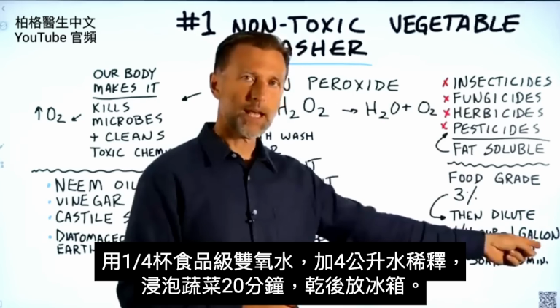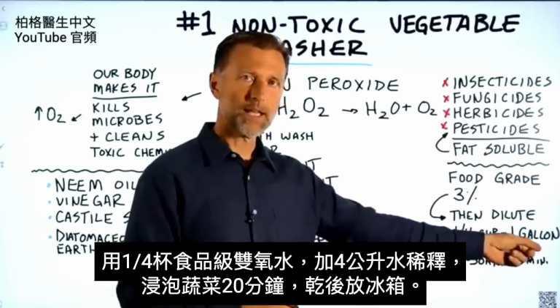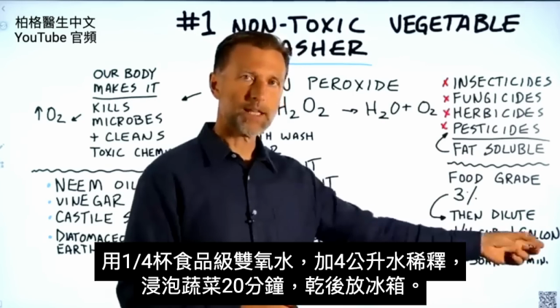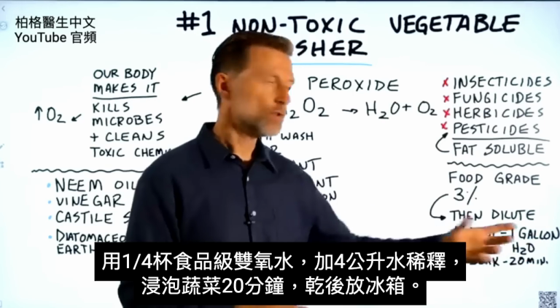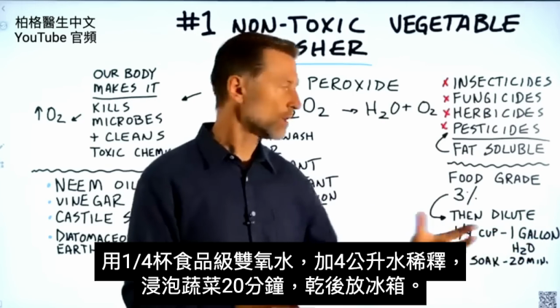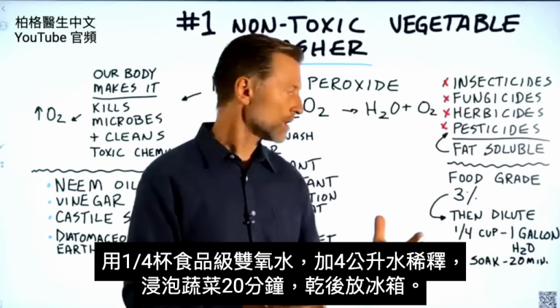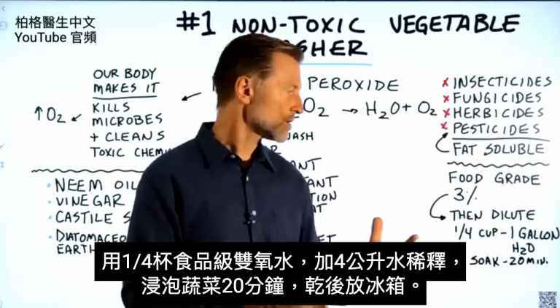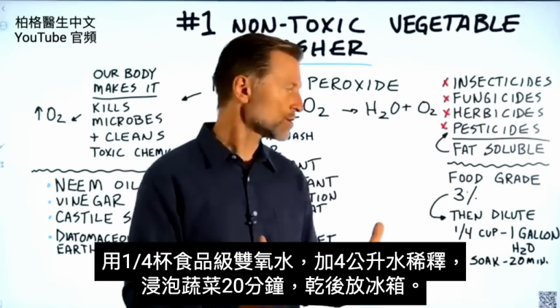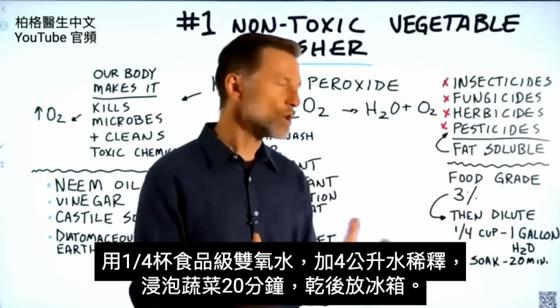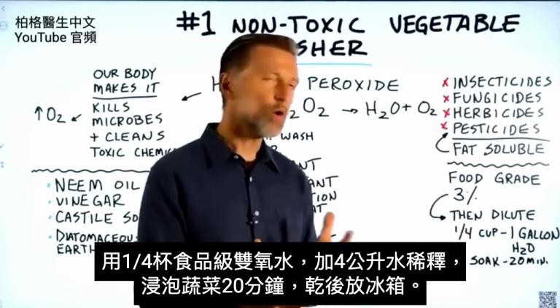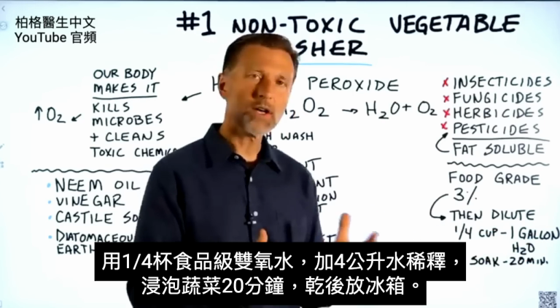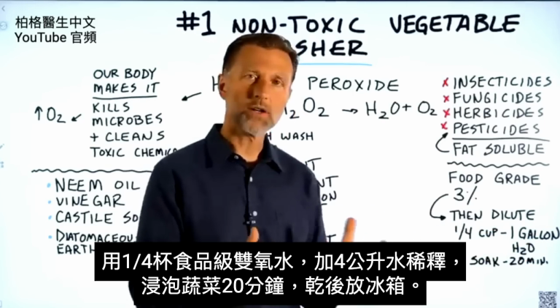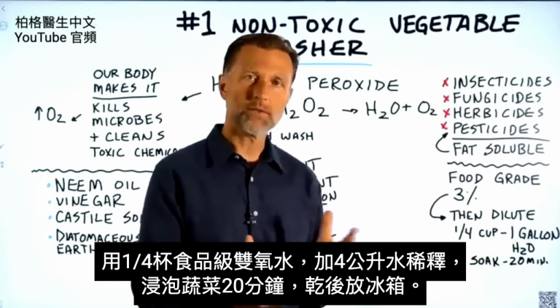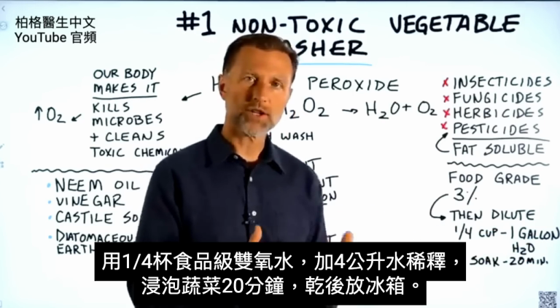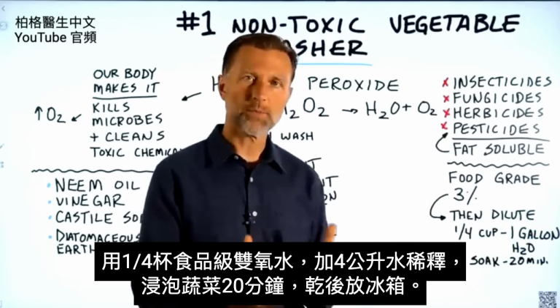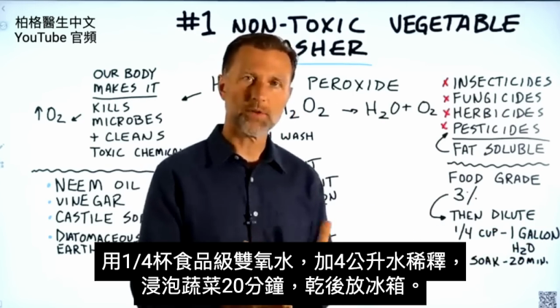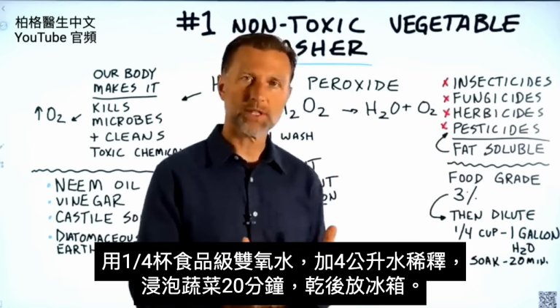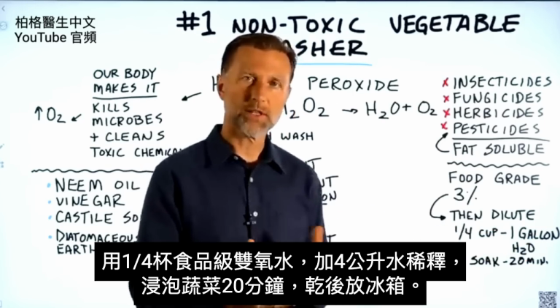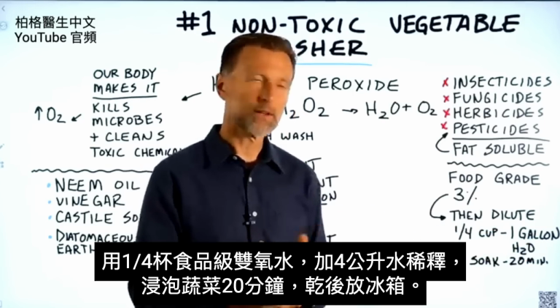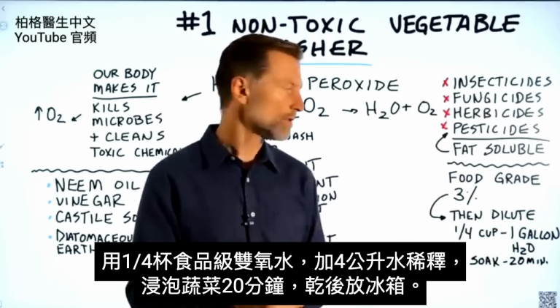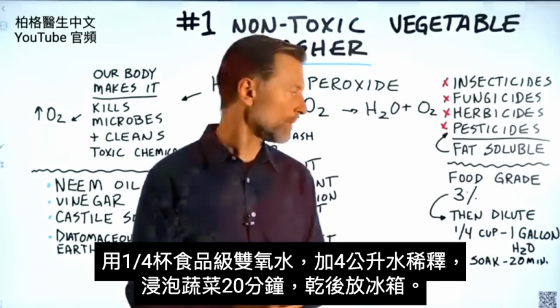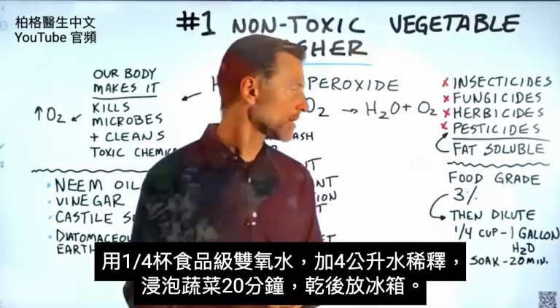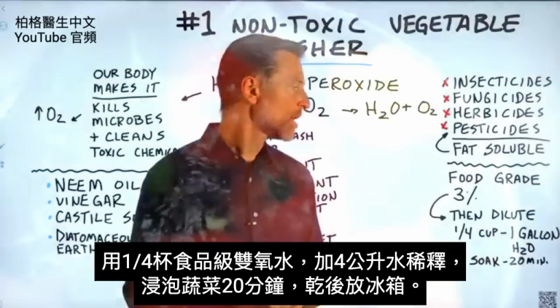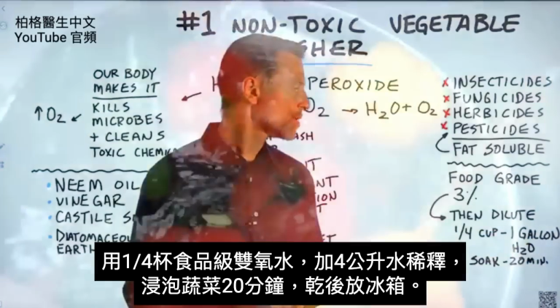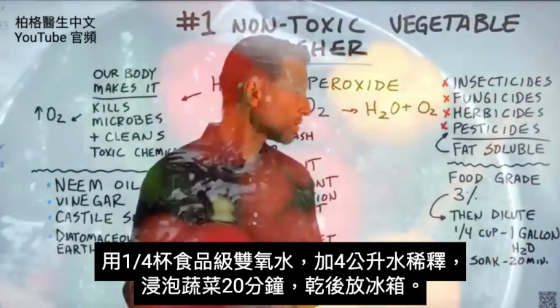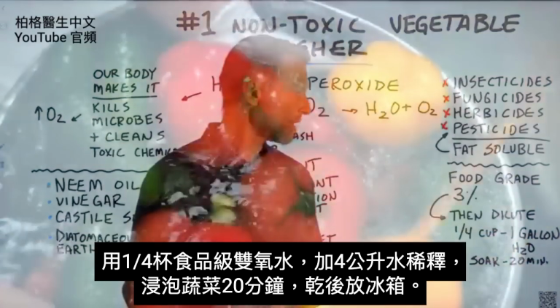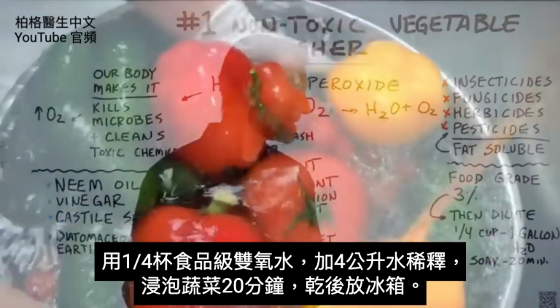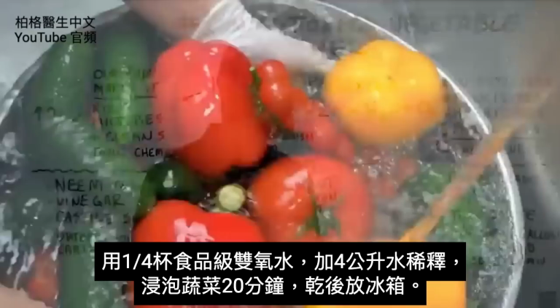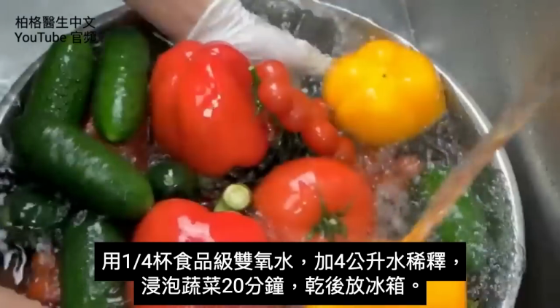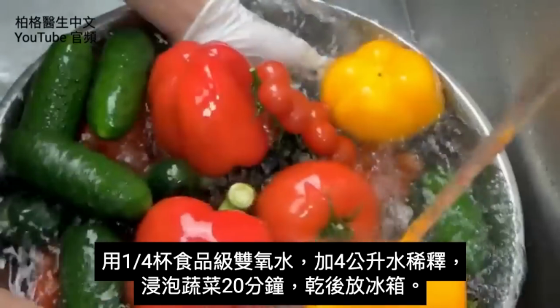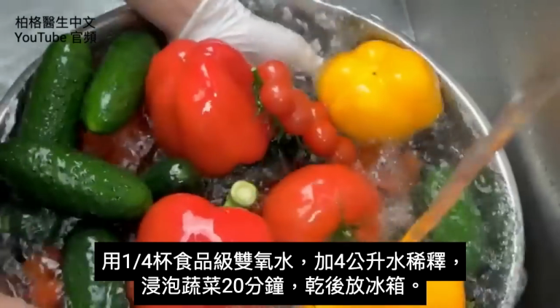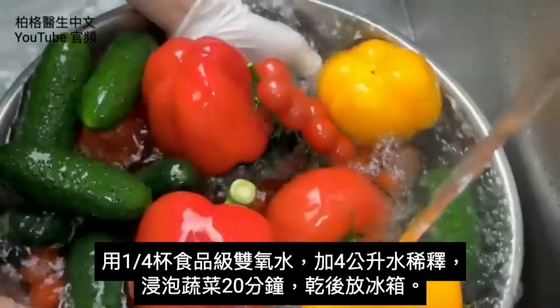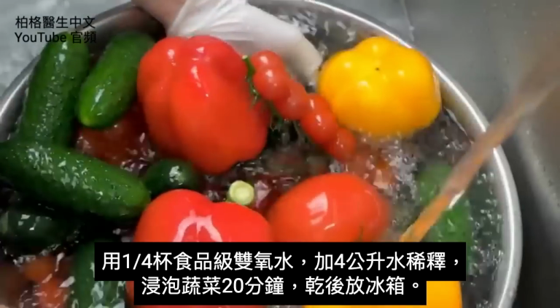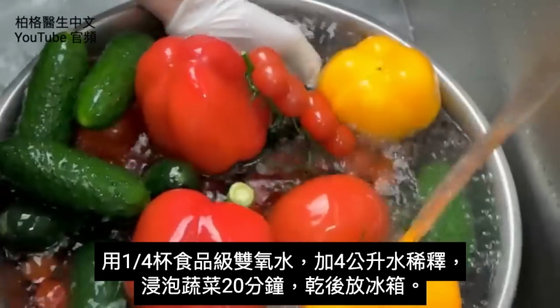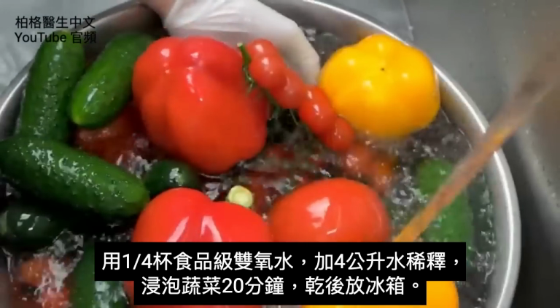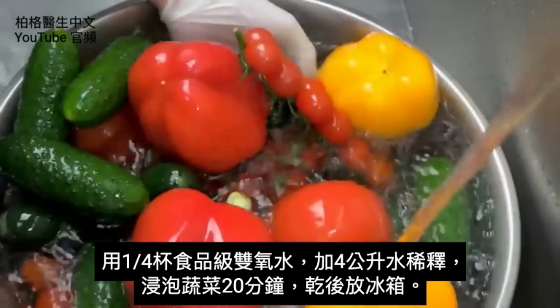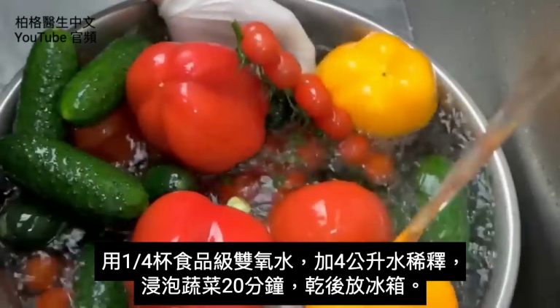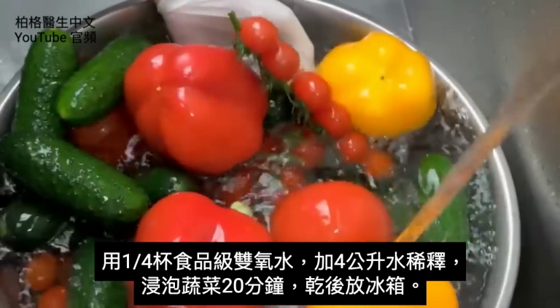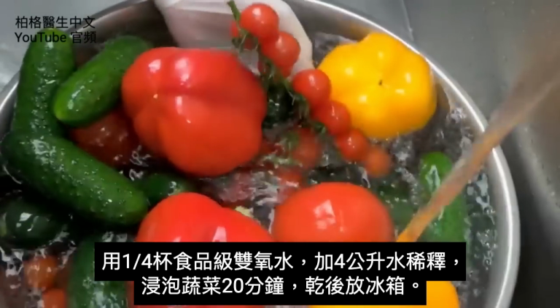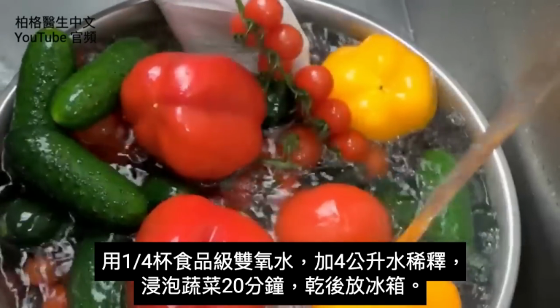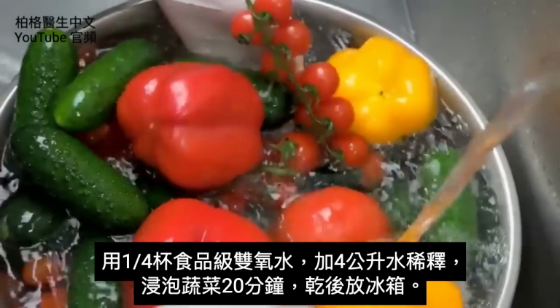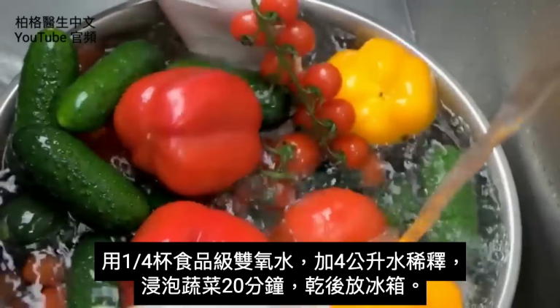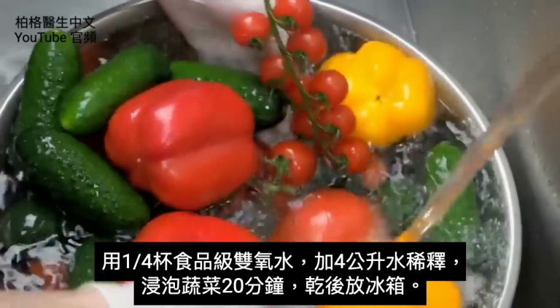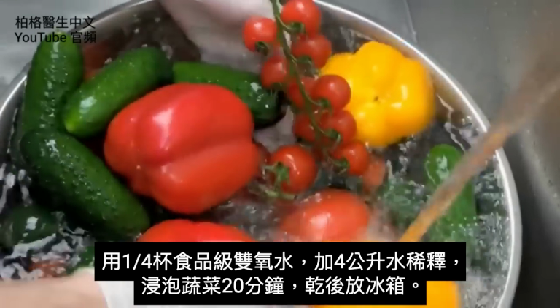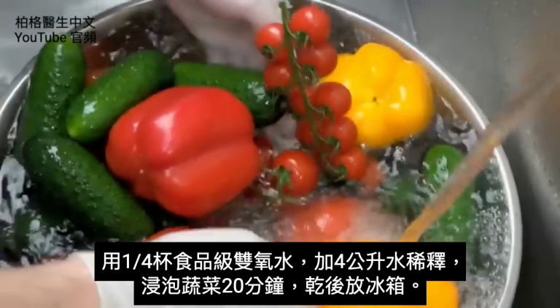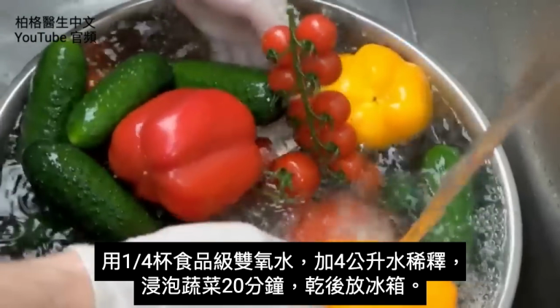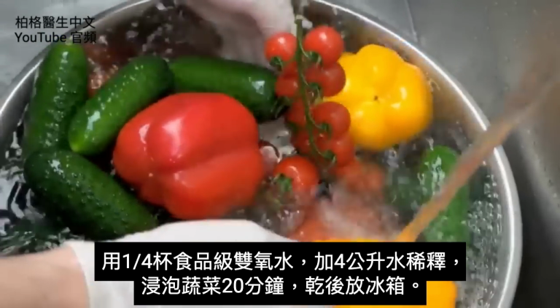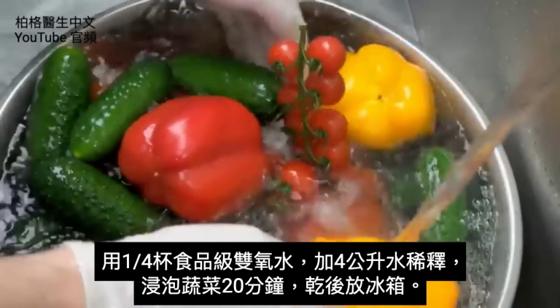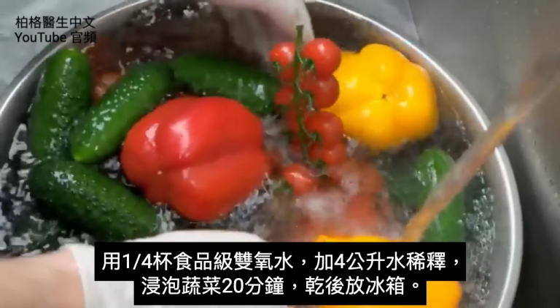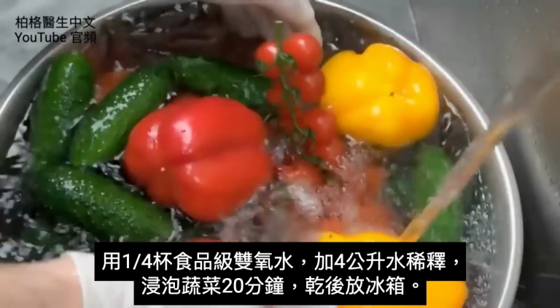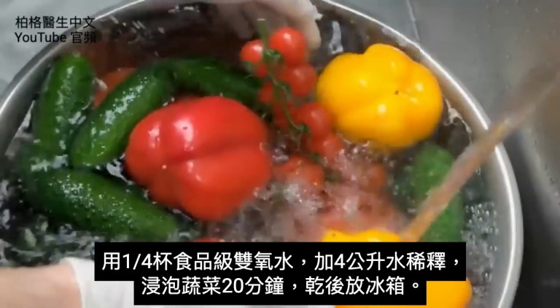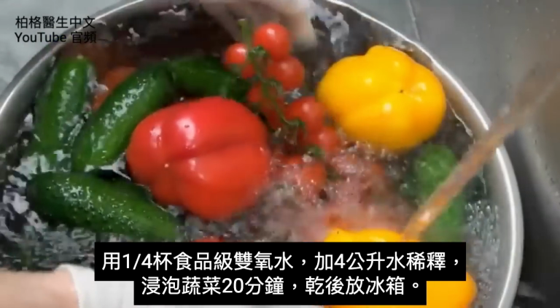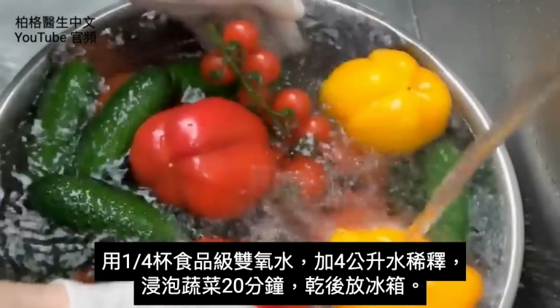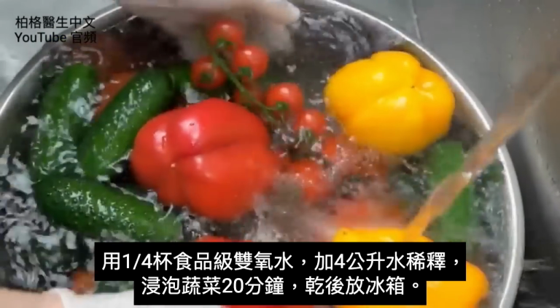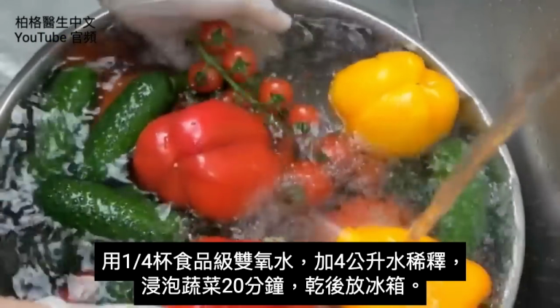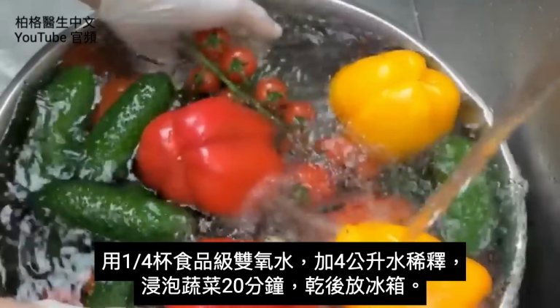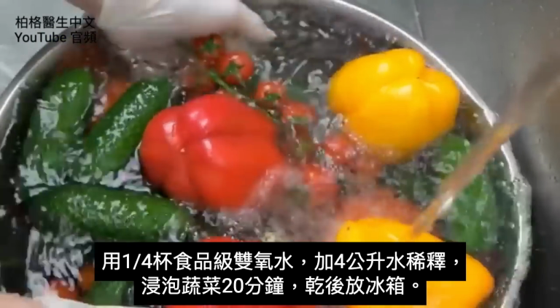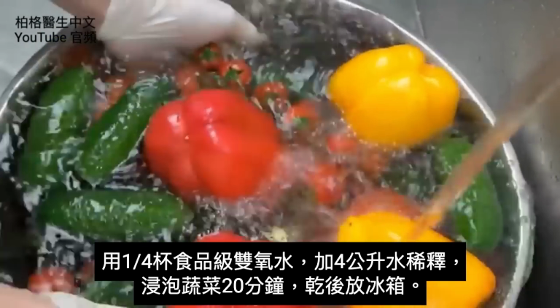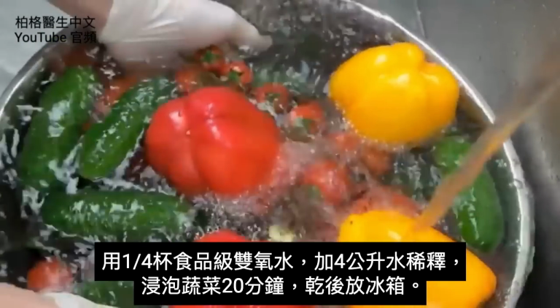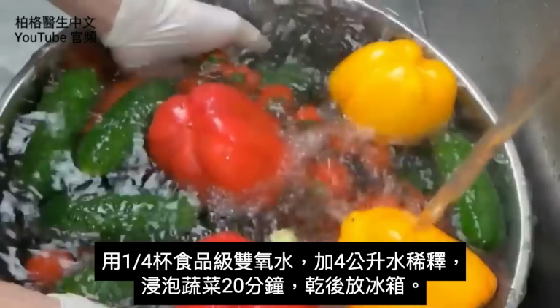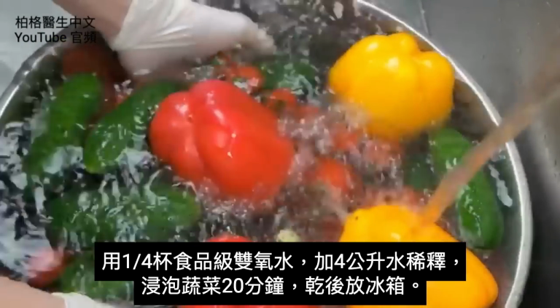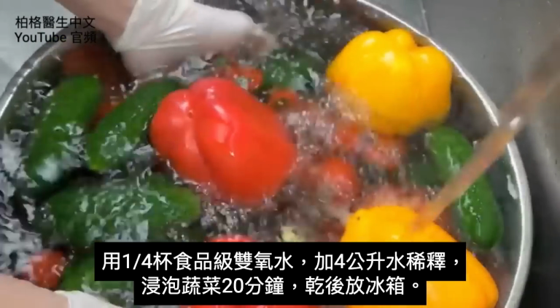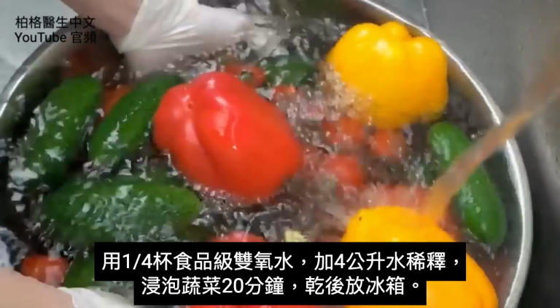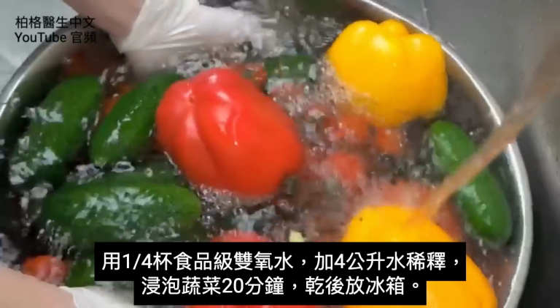You can soak your vegetables in the solution for about 20 minutes, then dry them out and store them in the refrigerator.